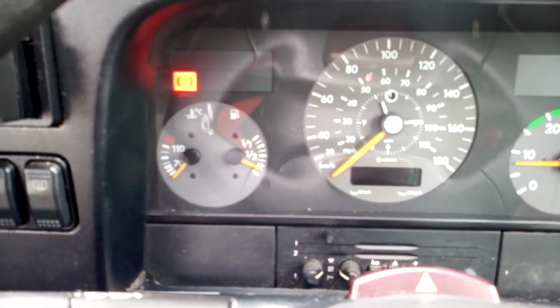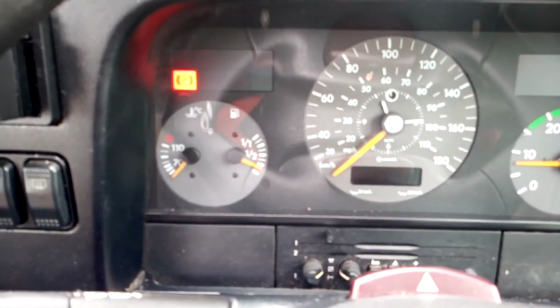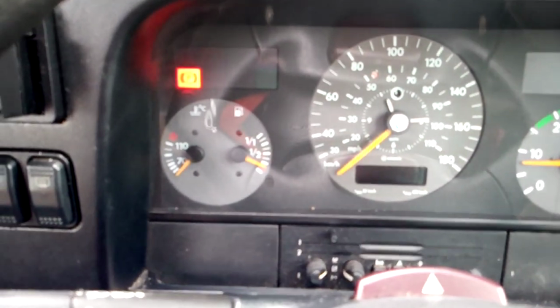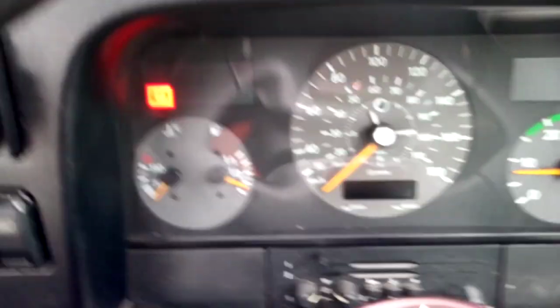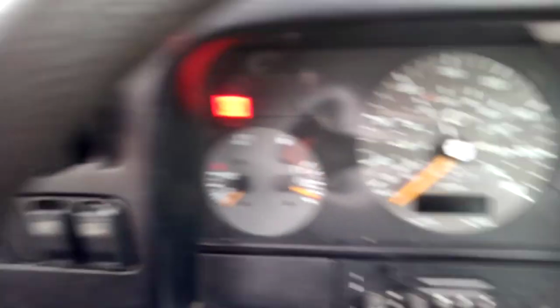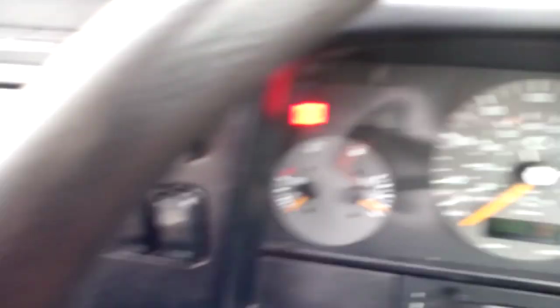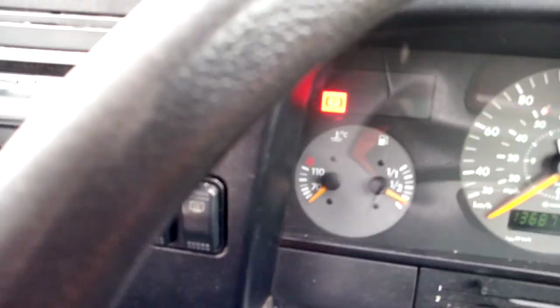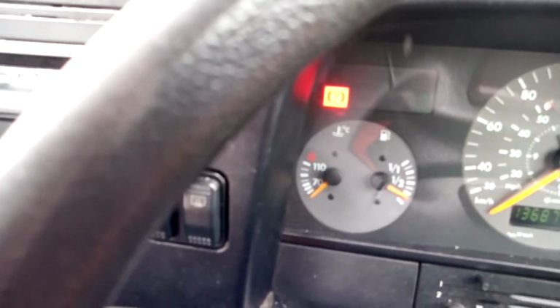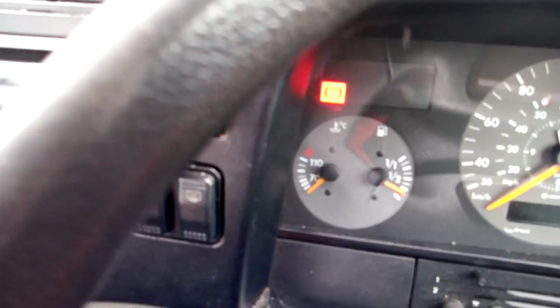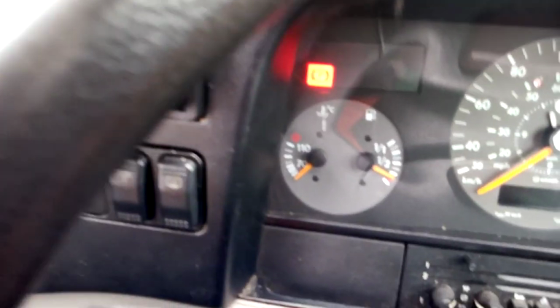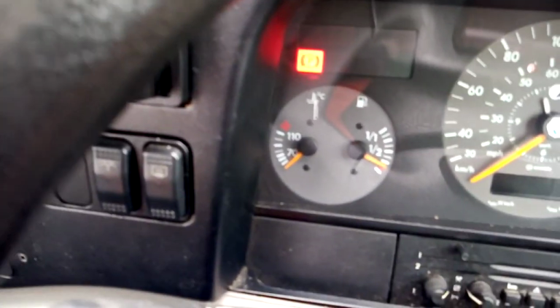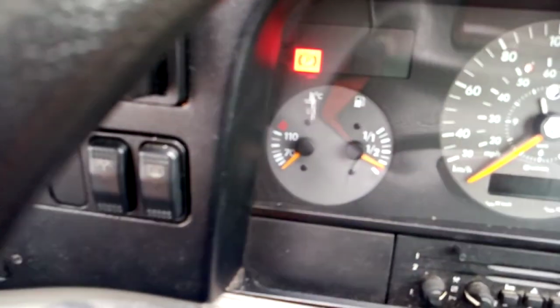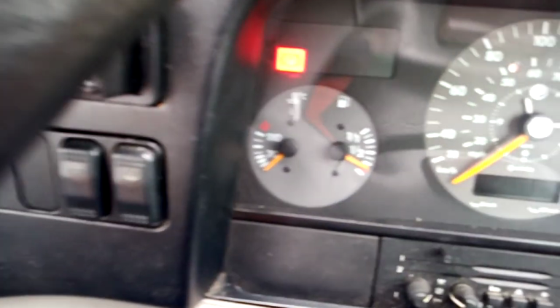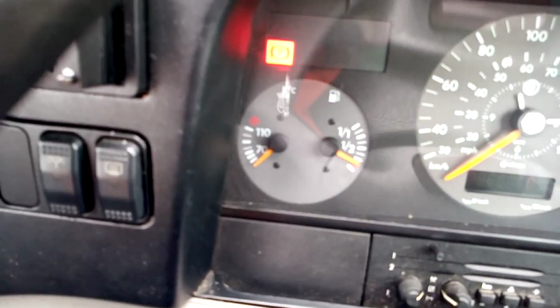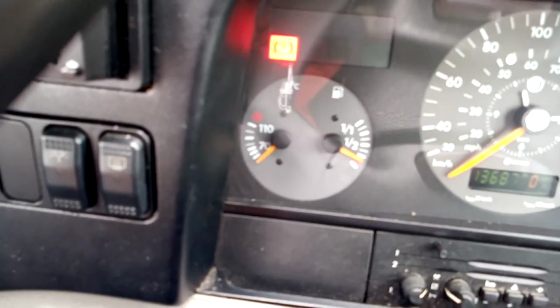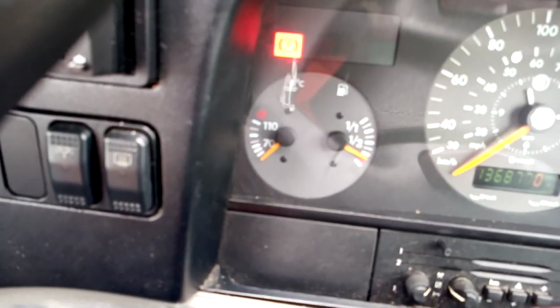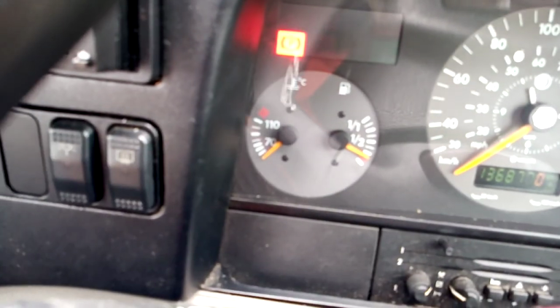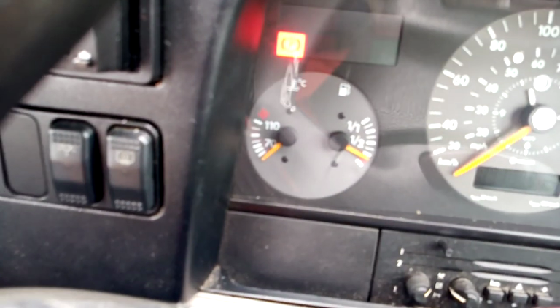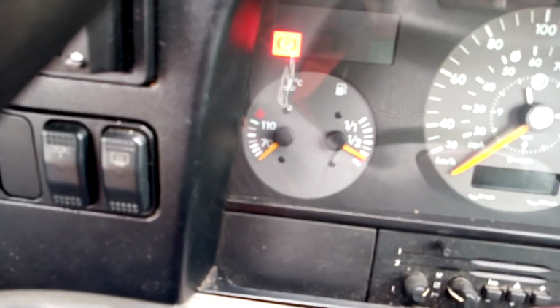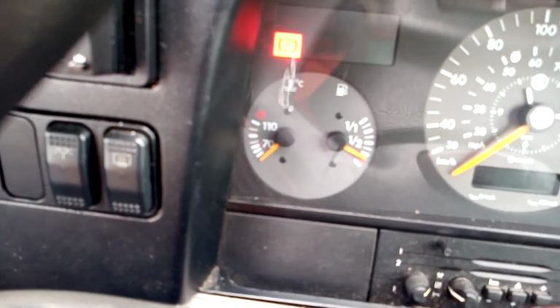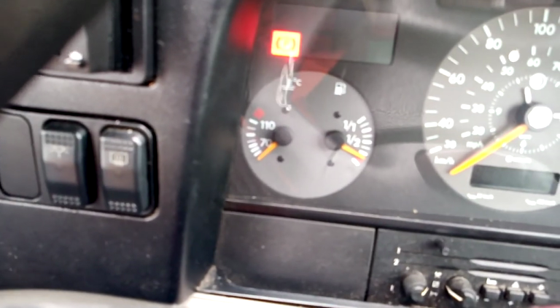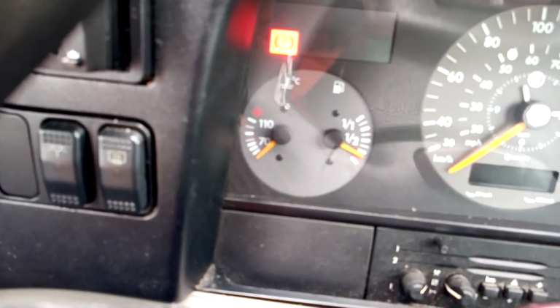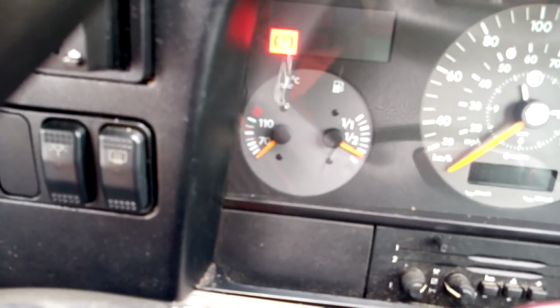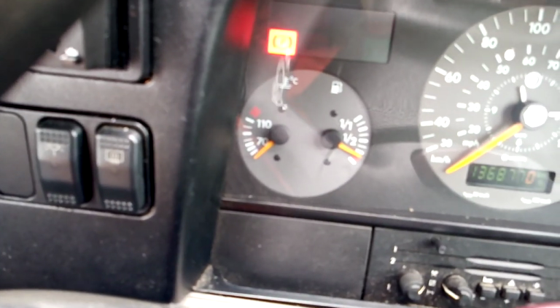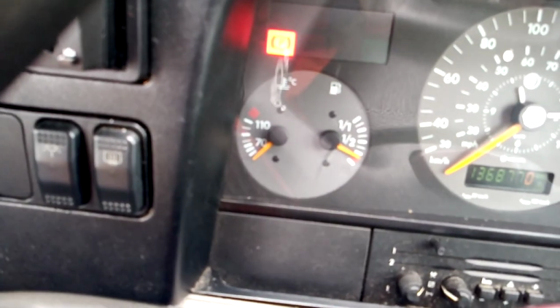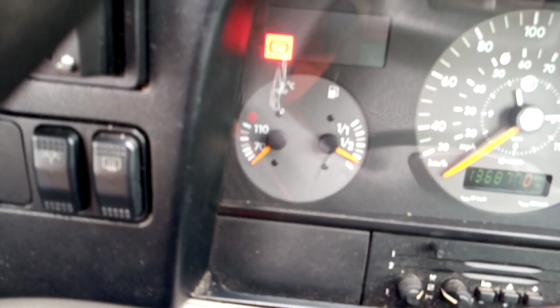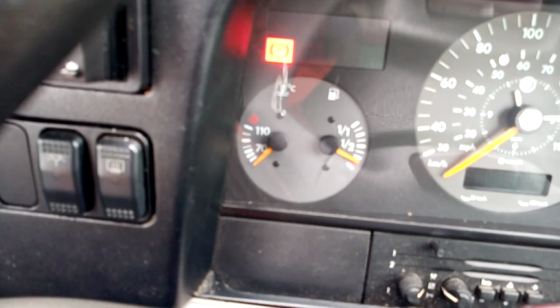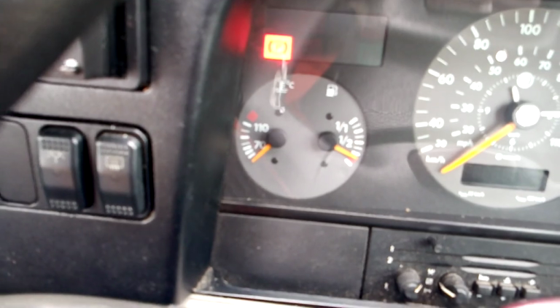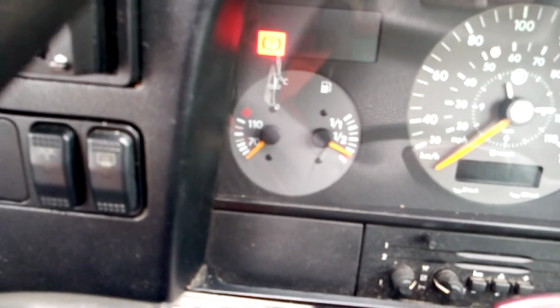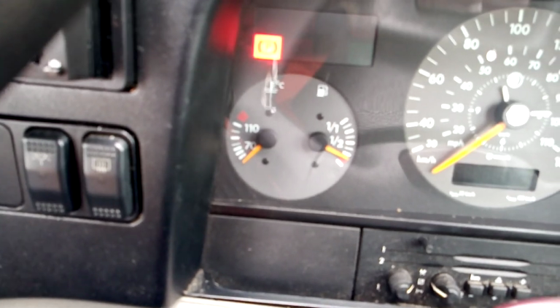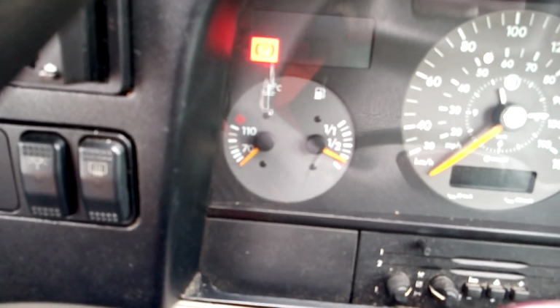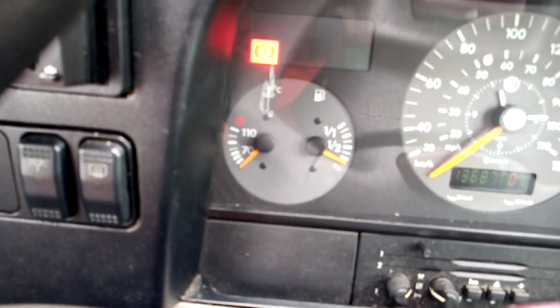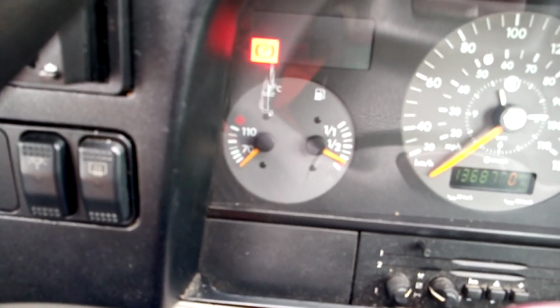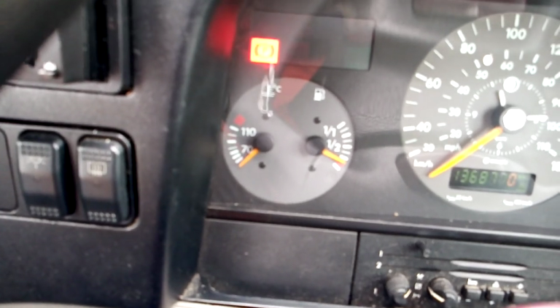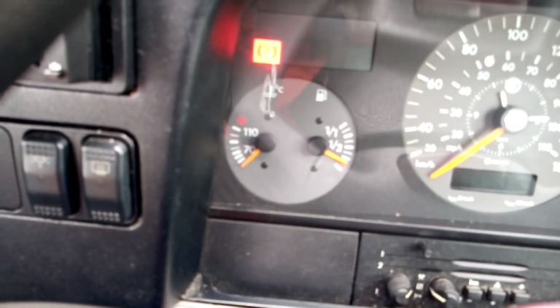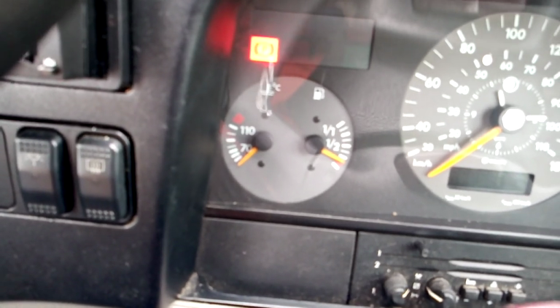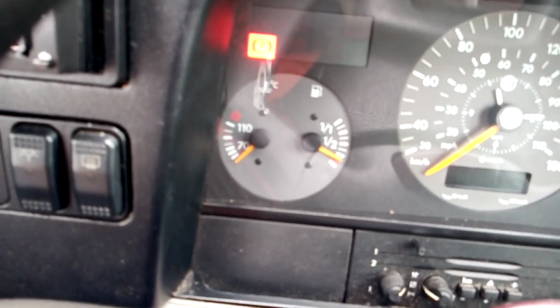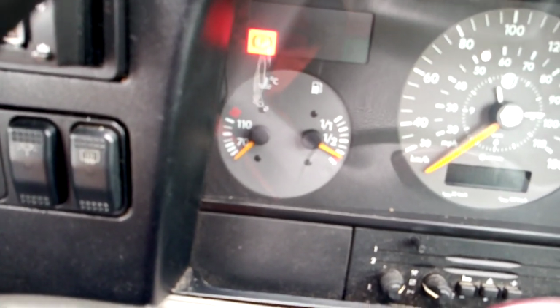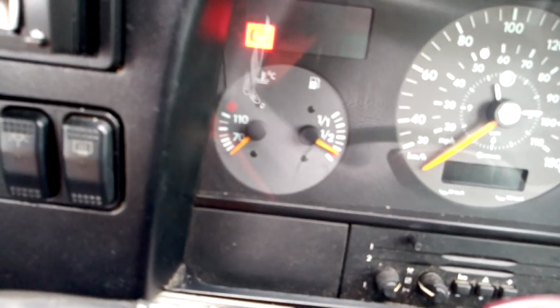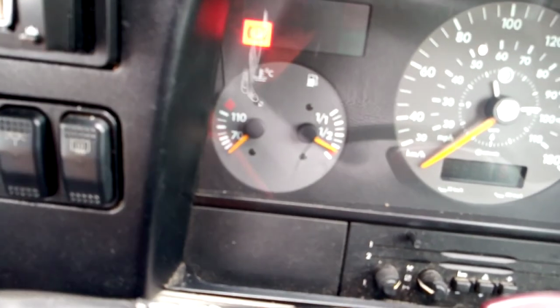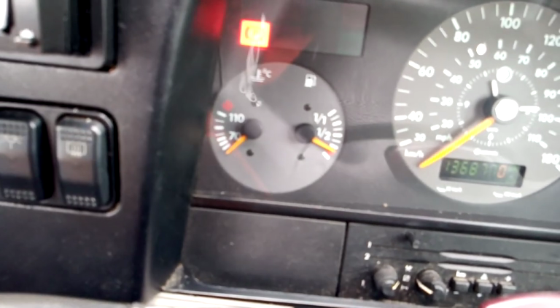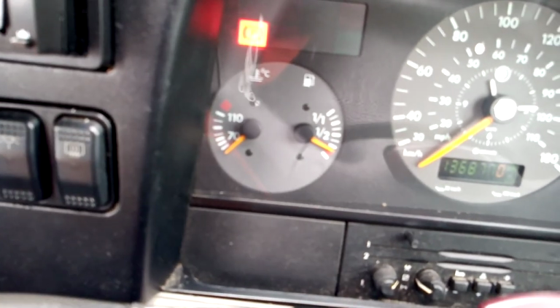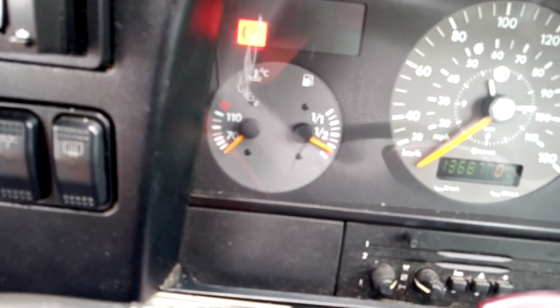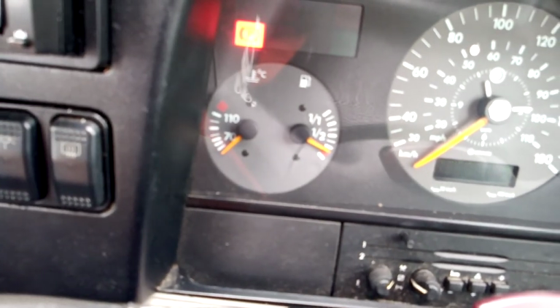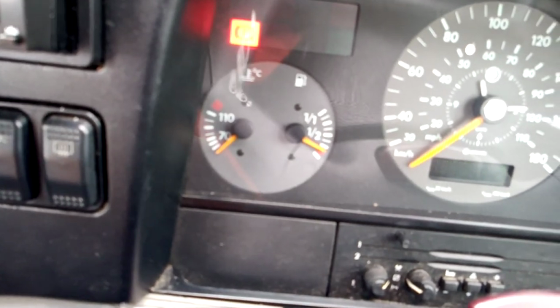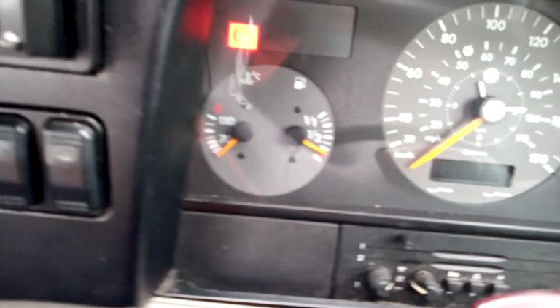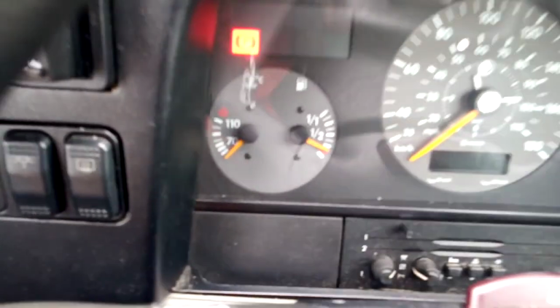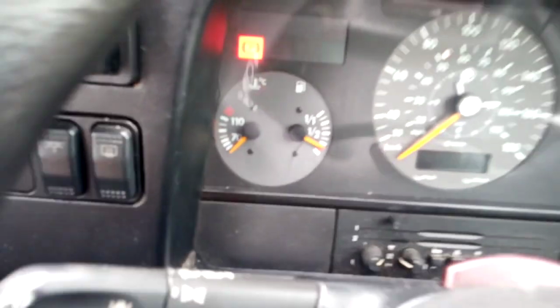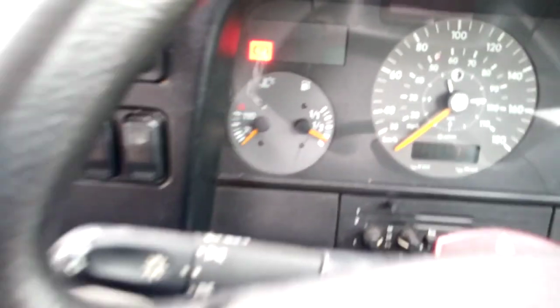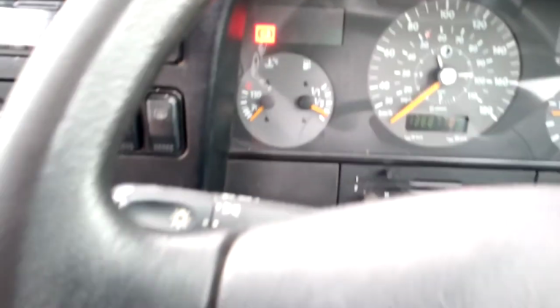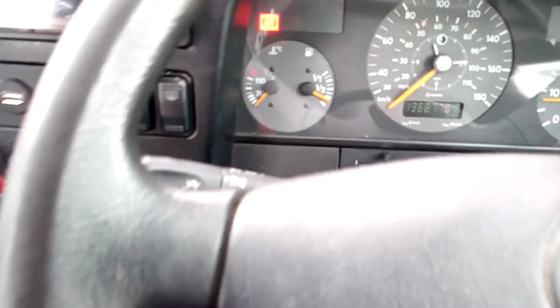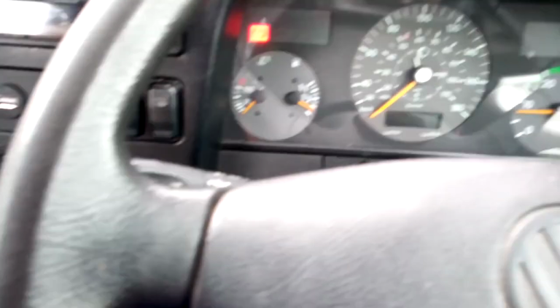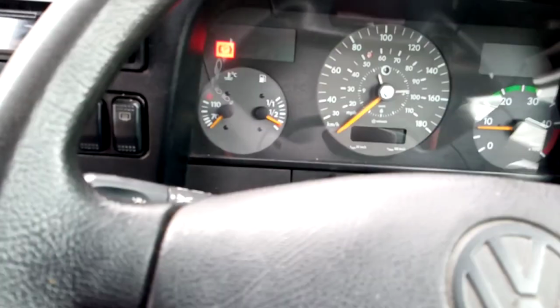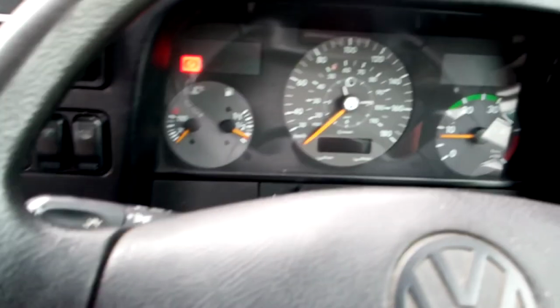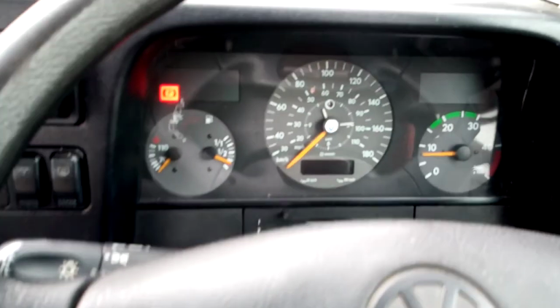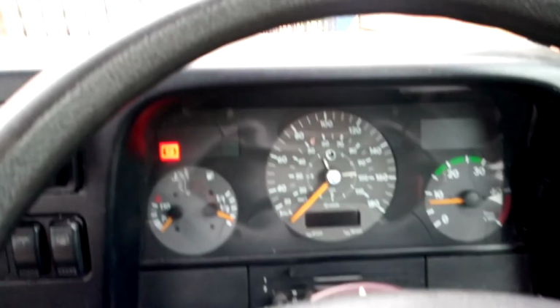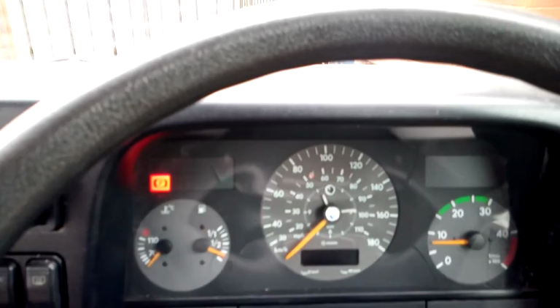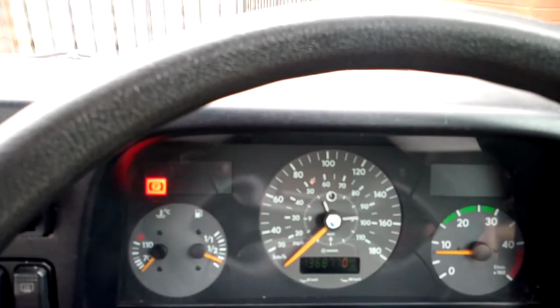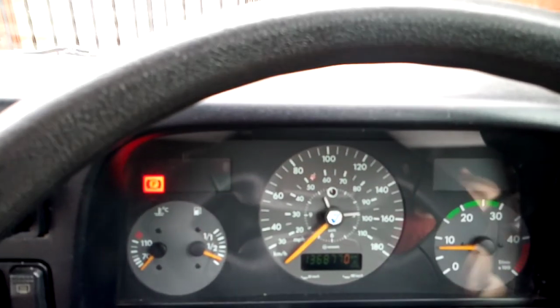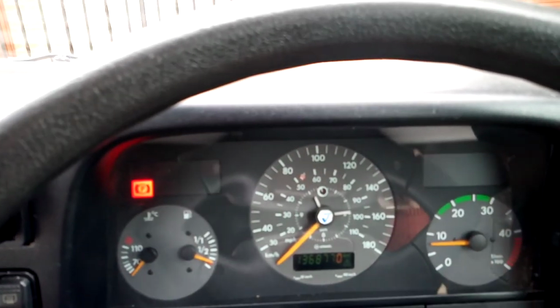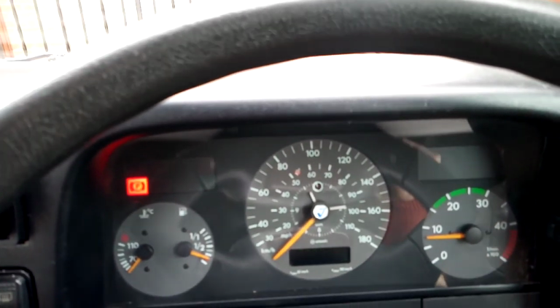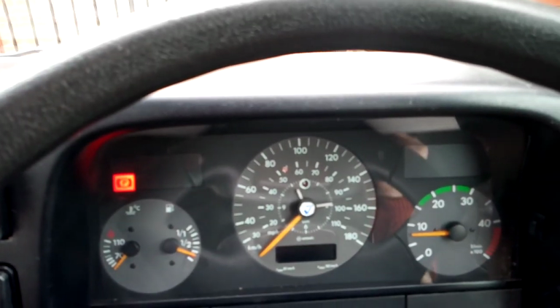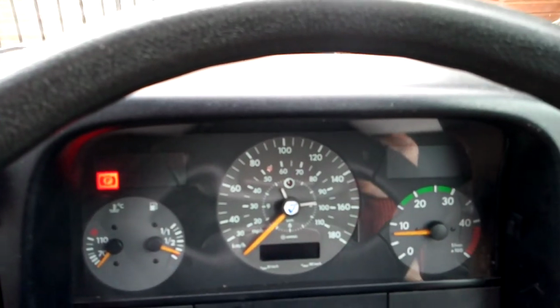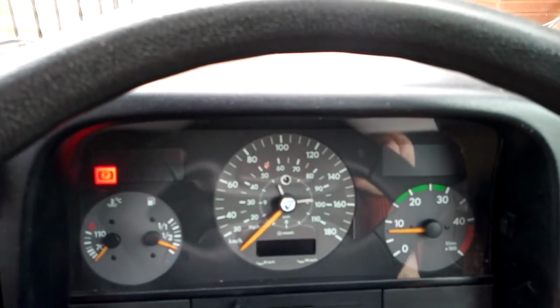You can see the temperature's cold - it started from cold, no problem at all. Let's turn the engine off now.